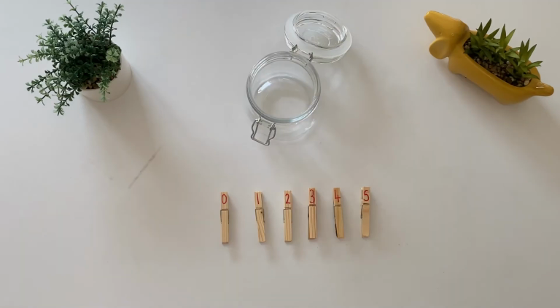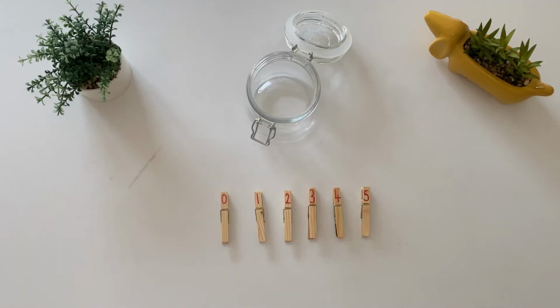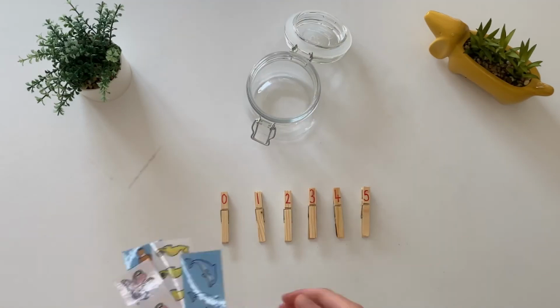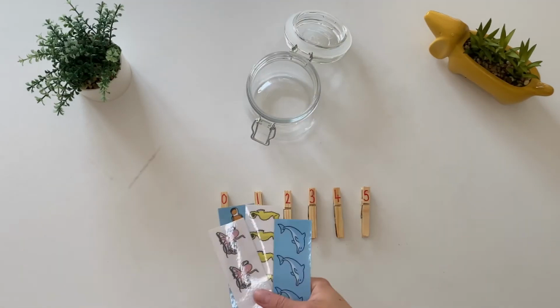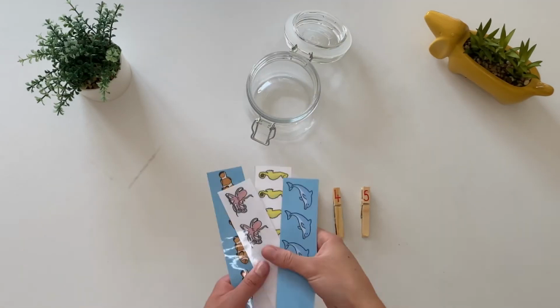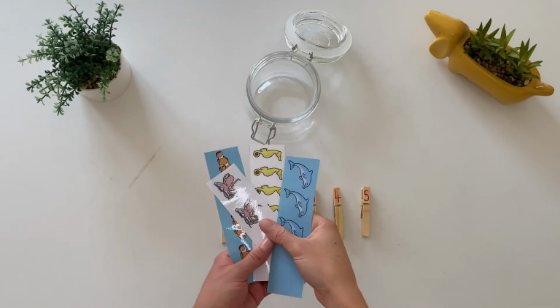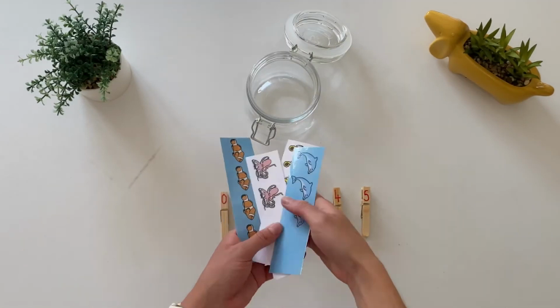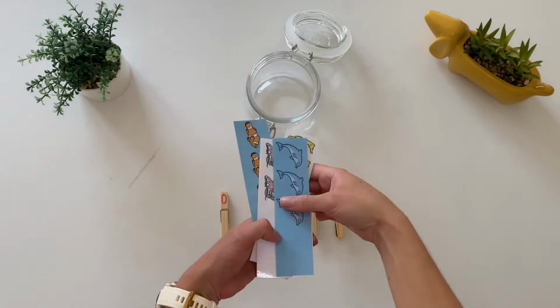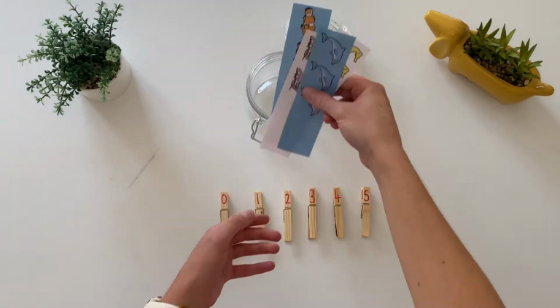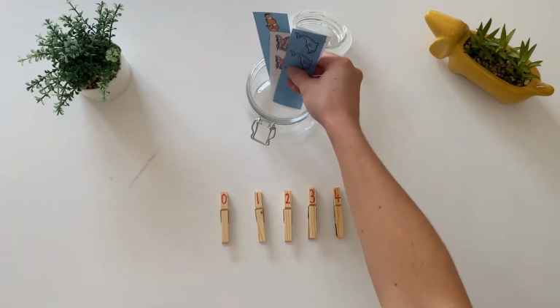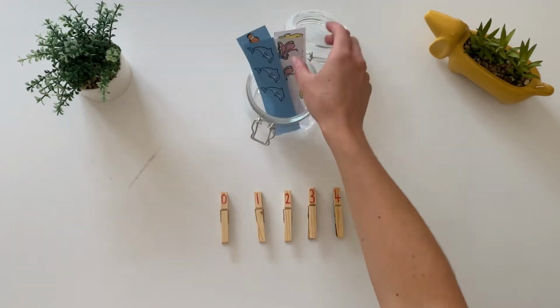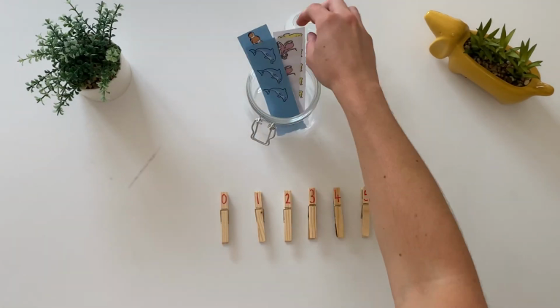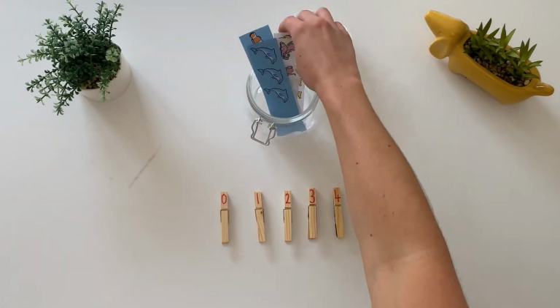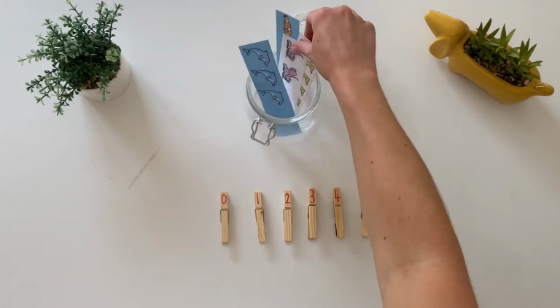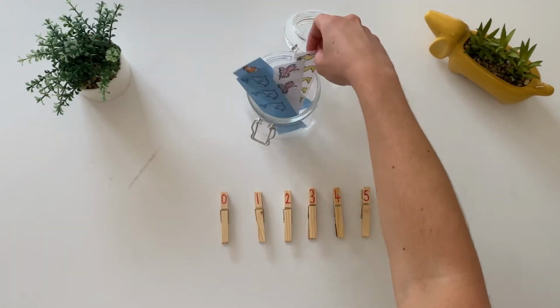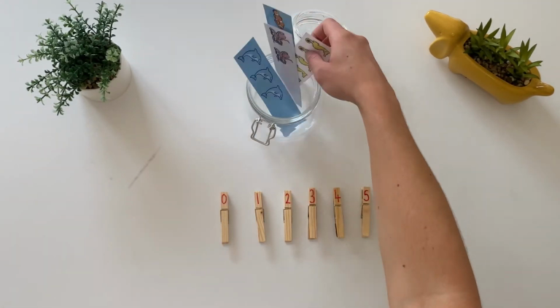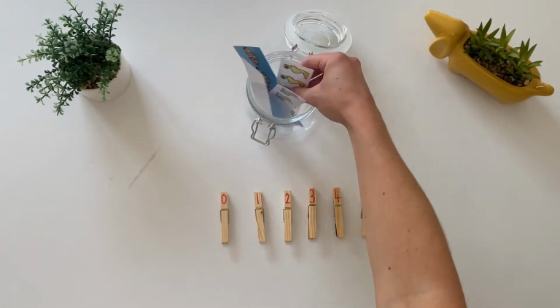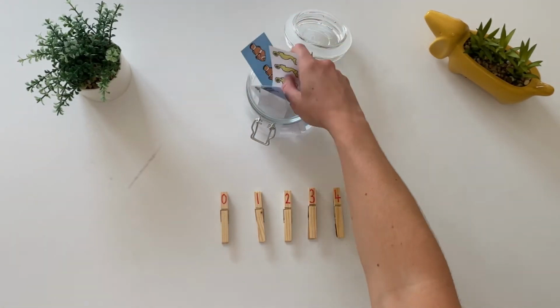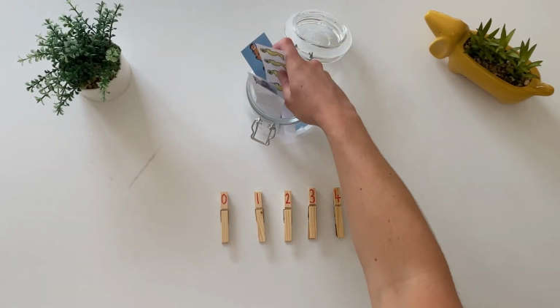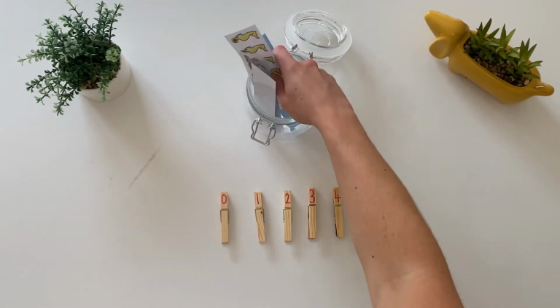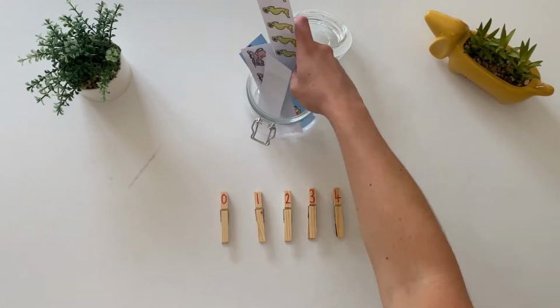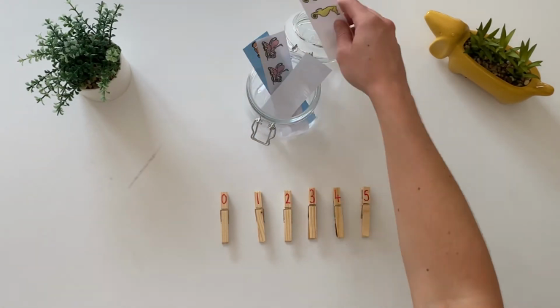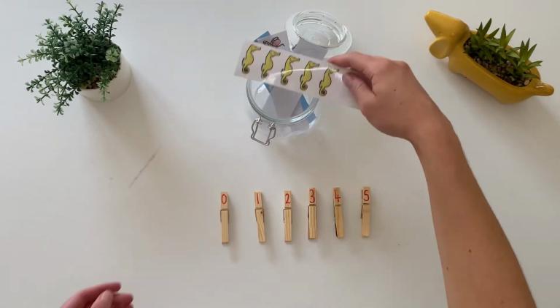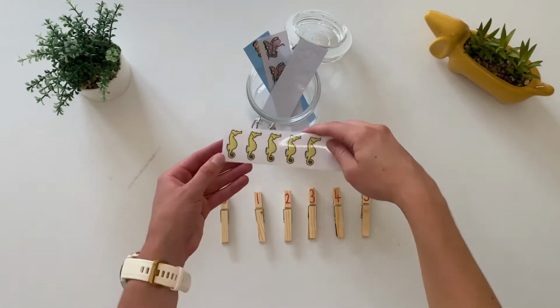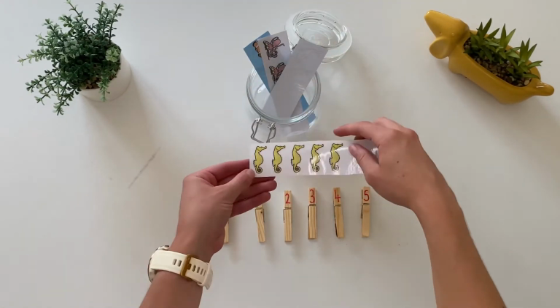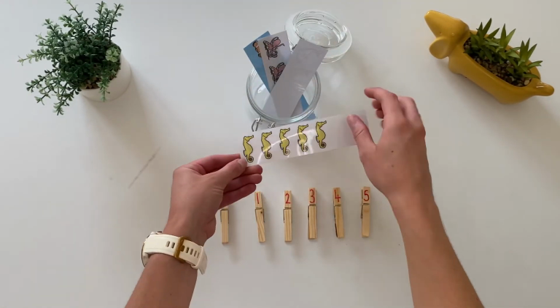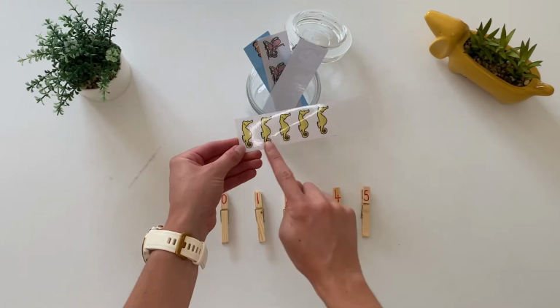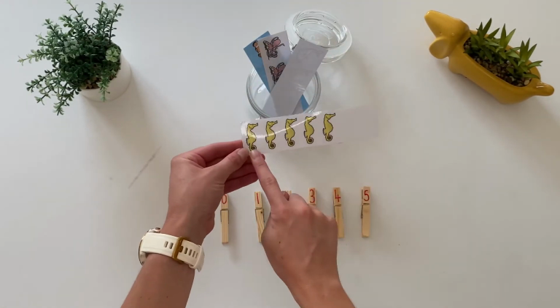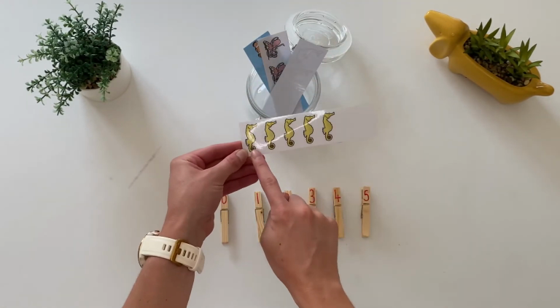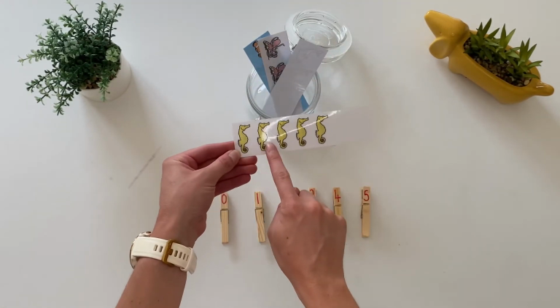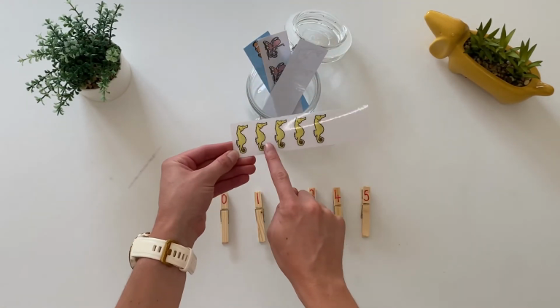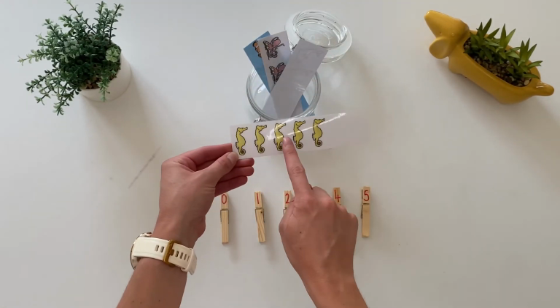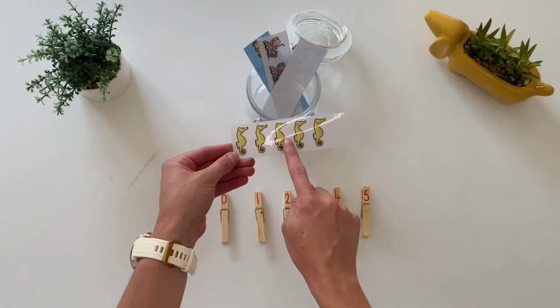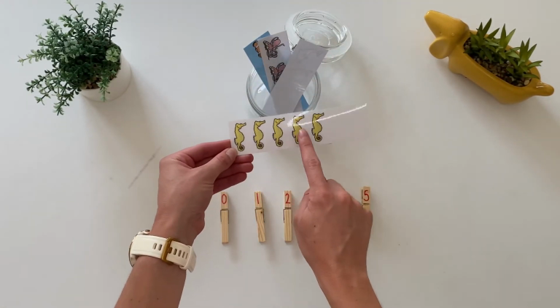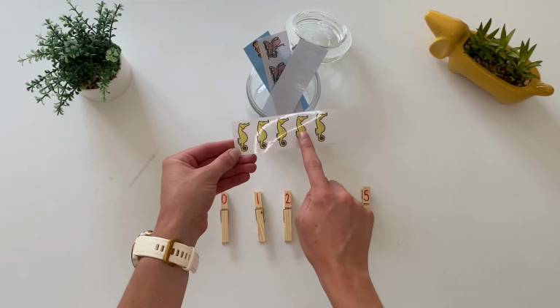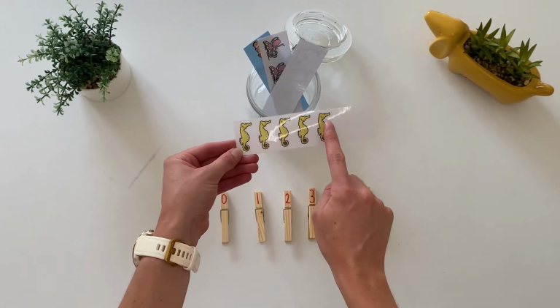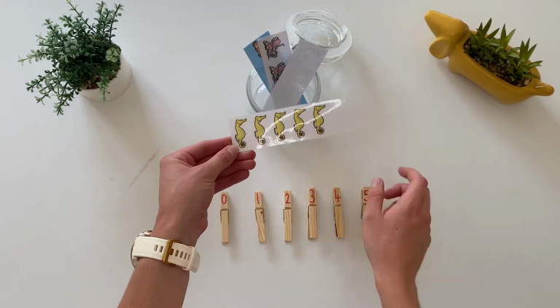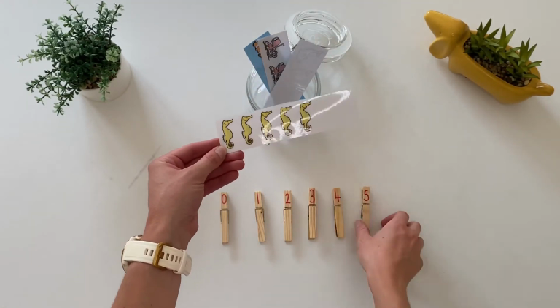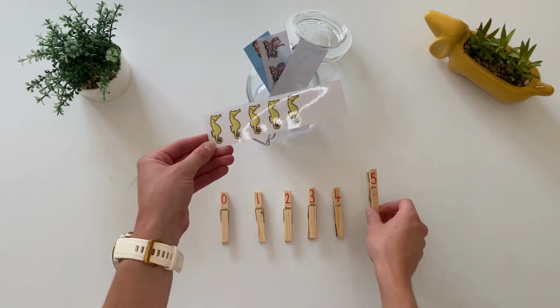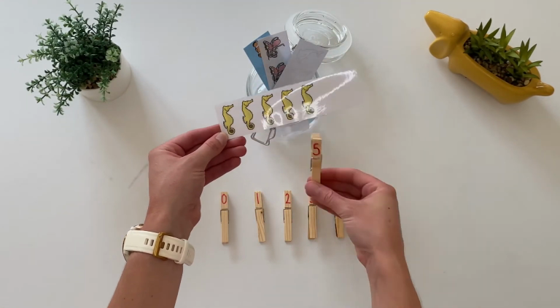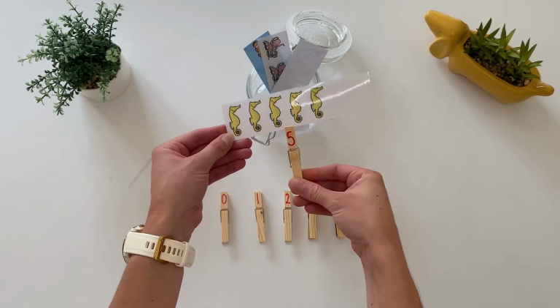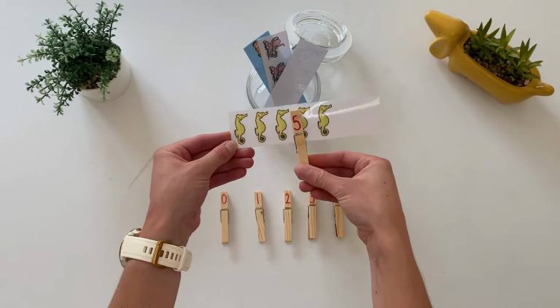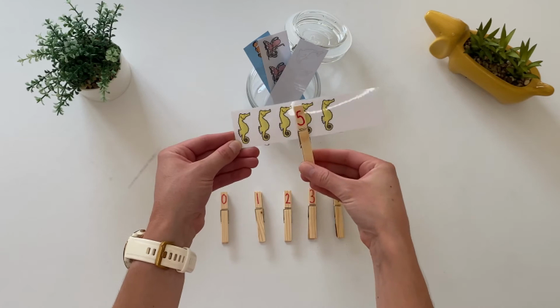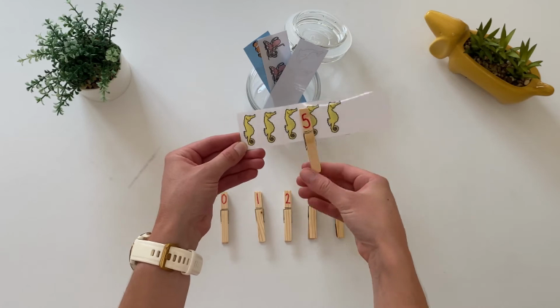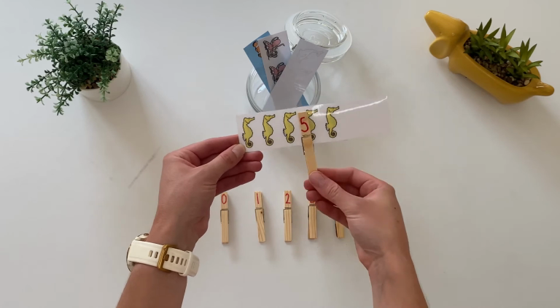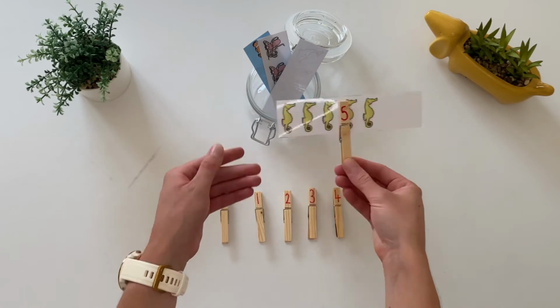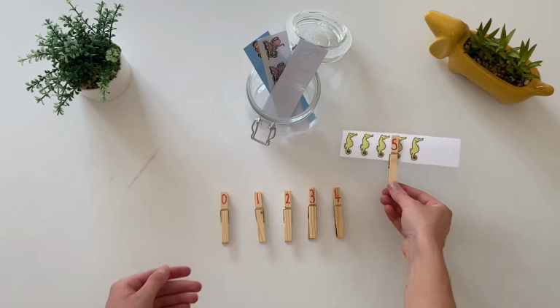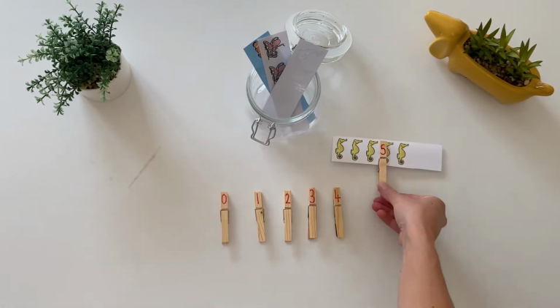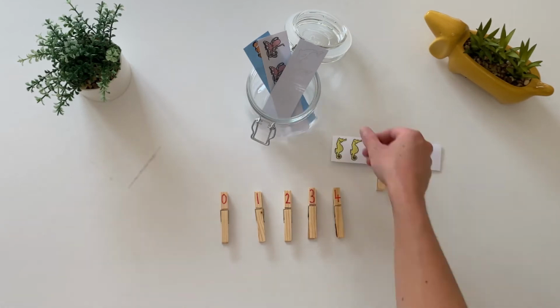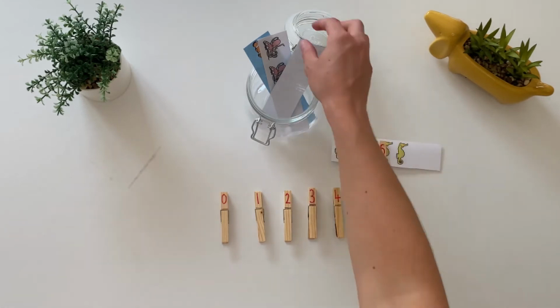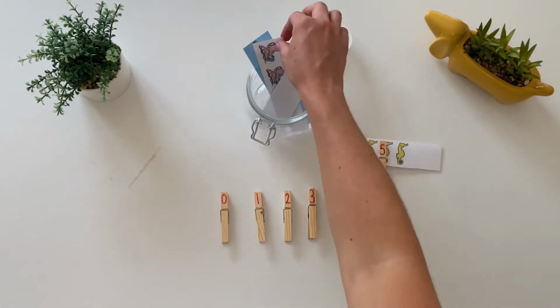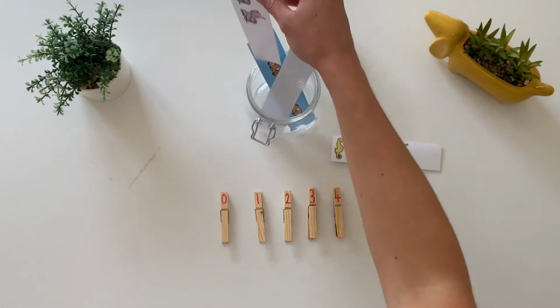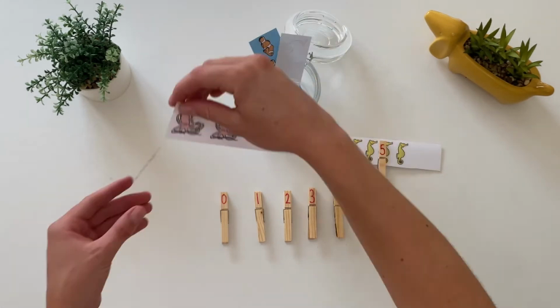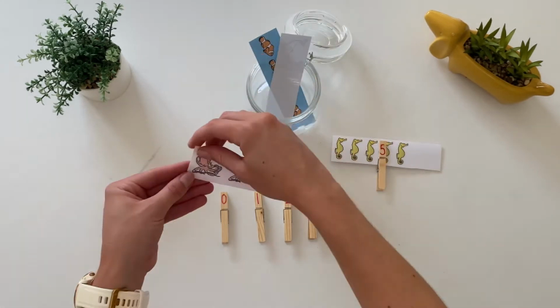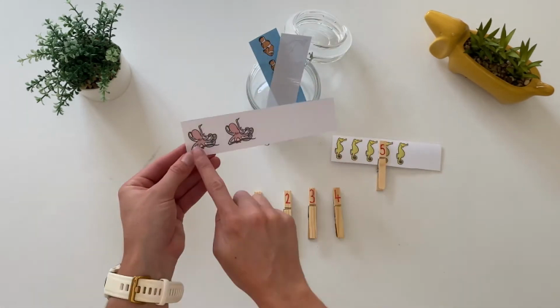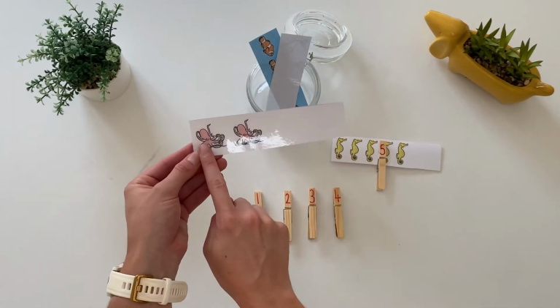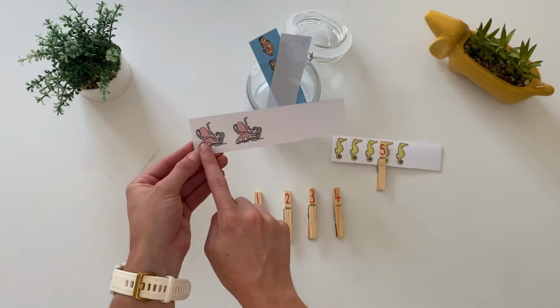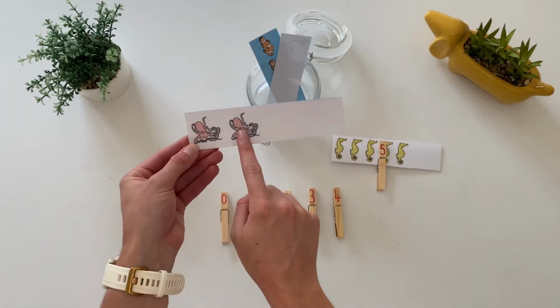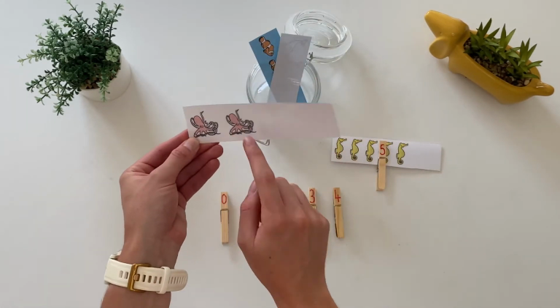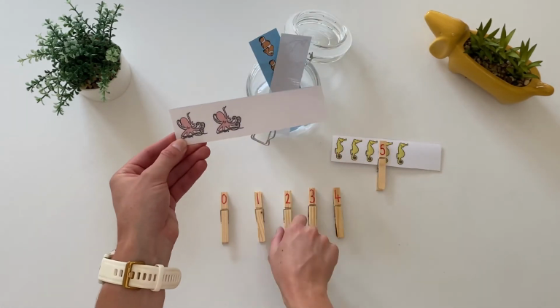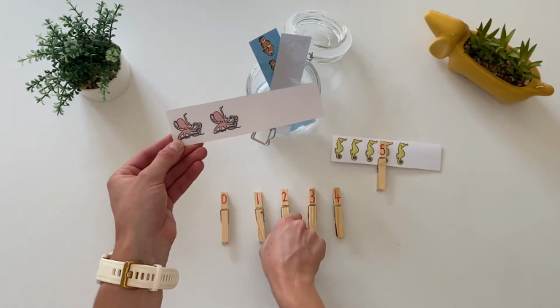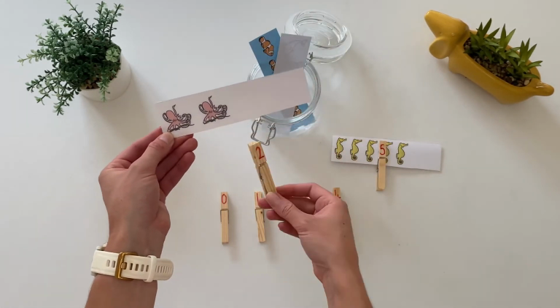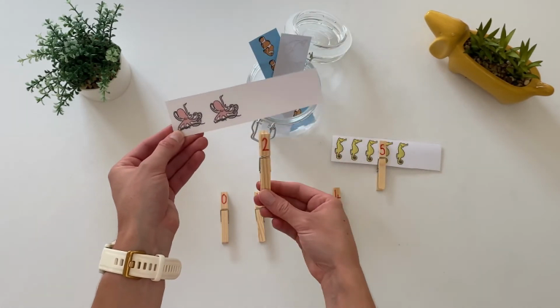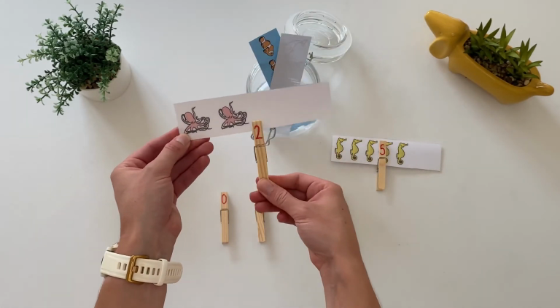Or you can print out some picture cards. Can children count the number of pictures and match the correct peg to the picture?